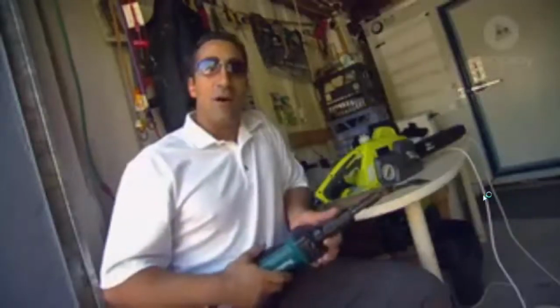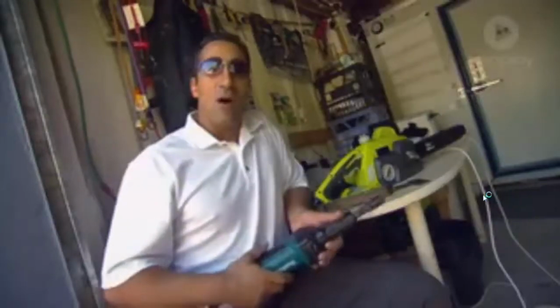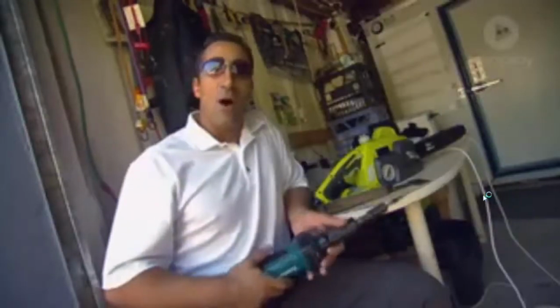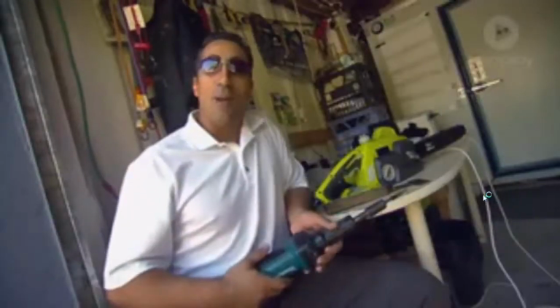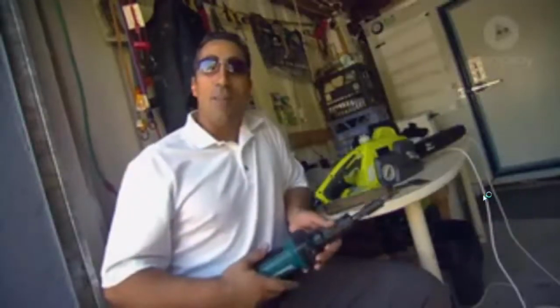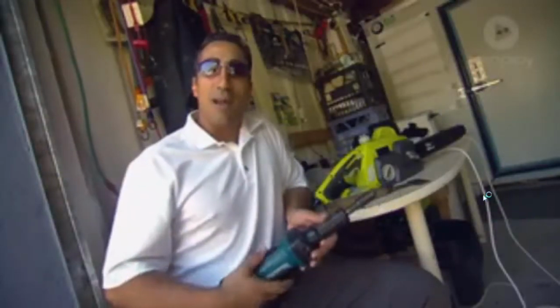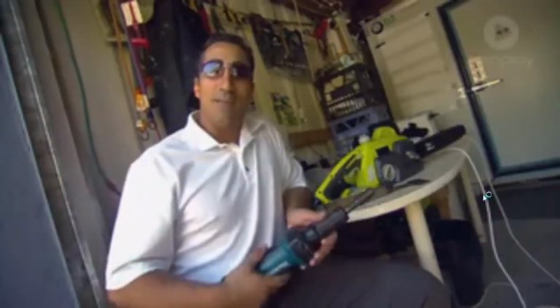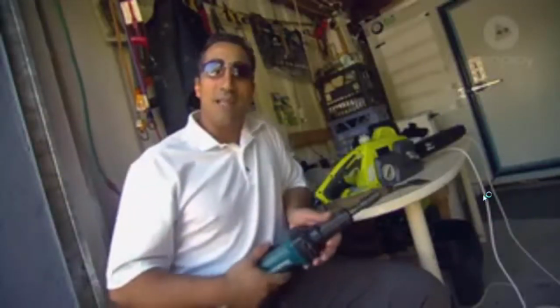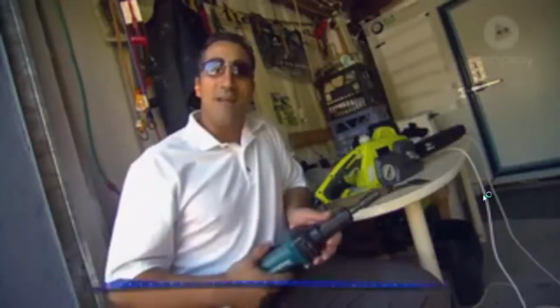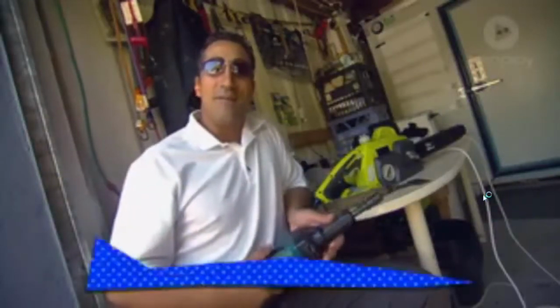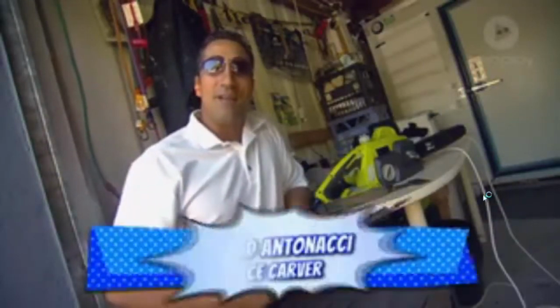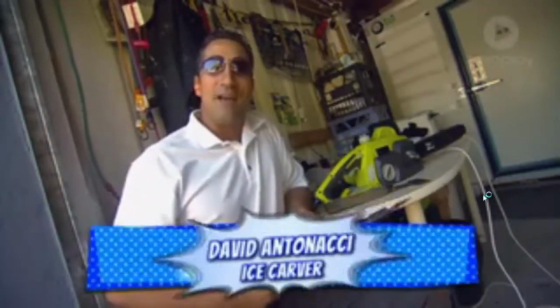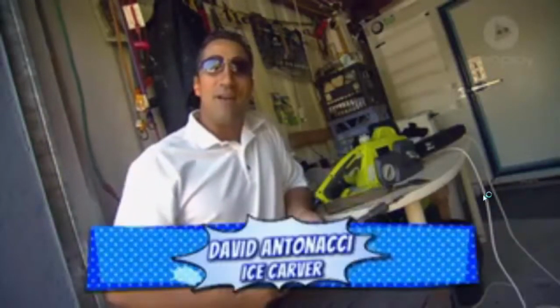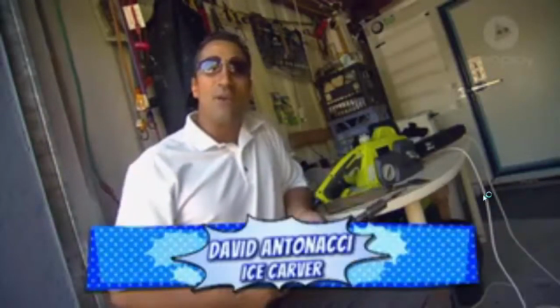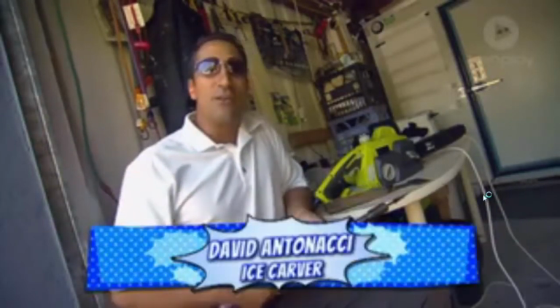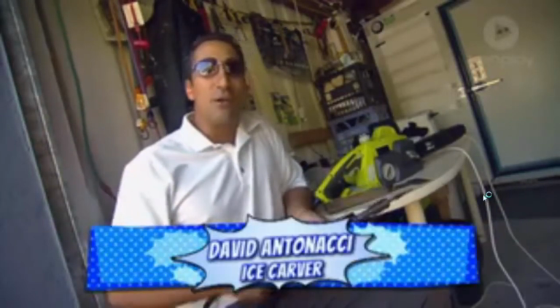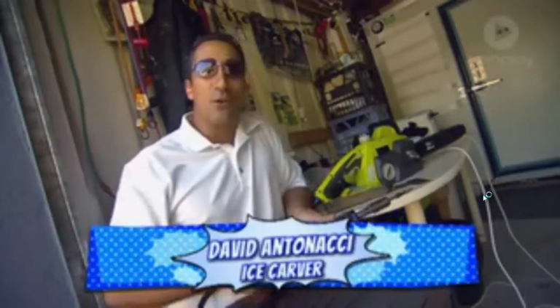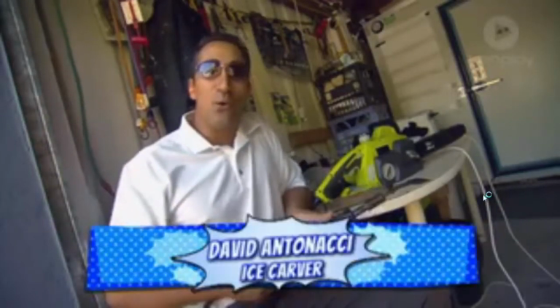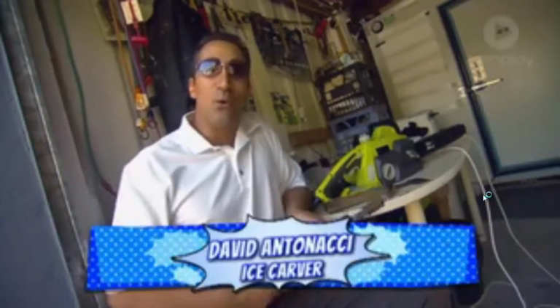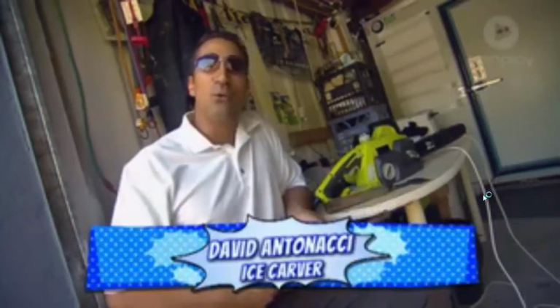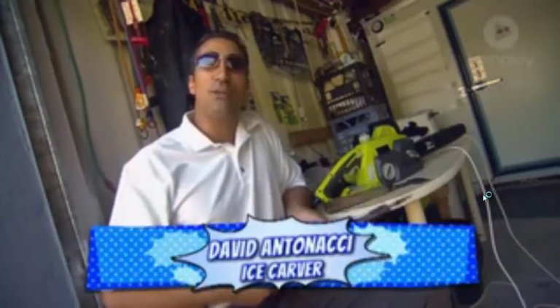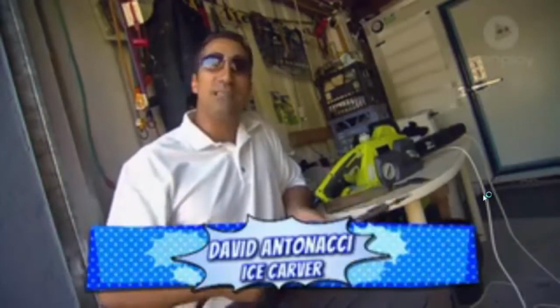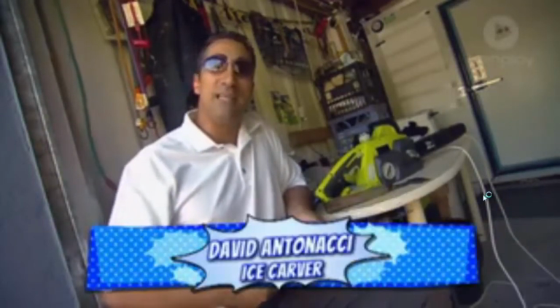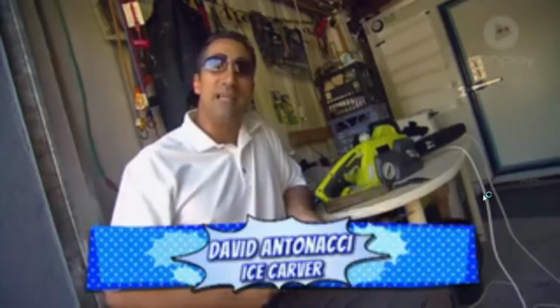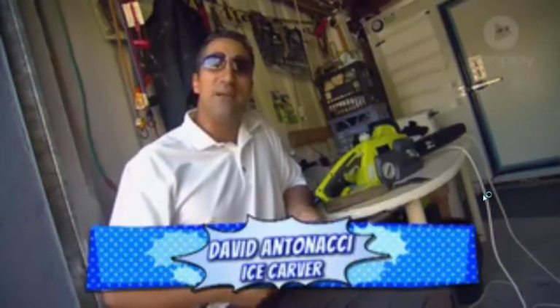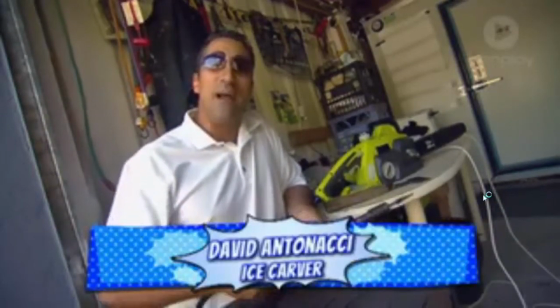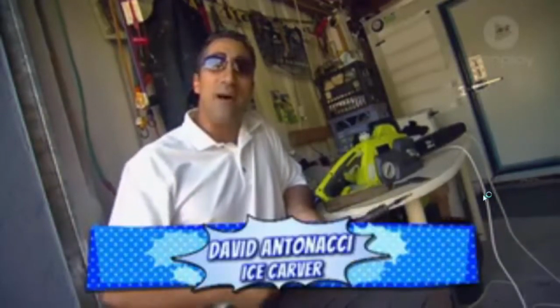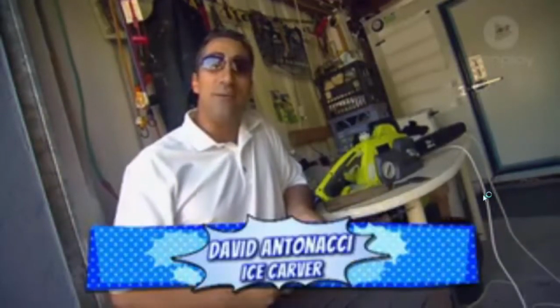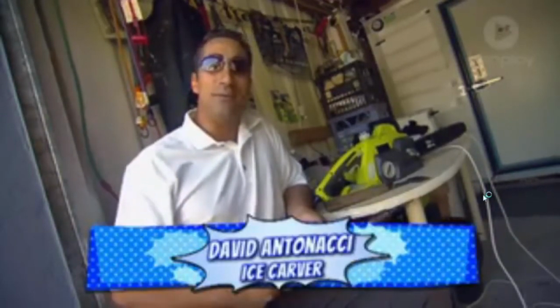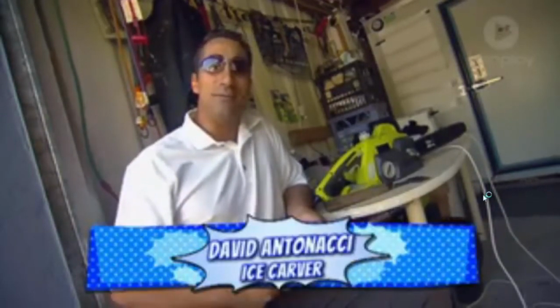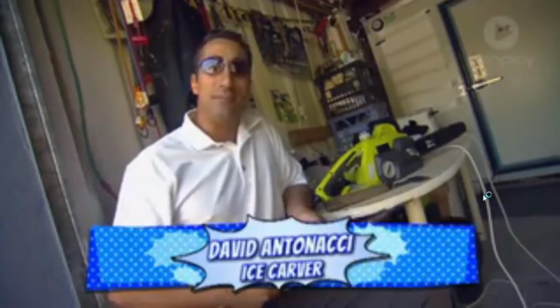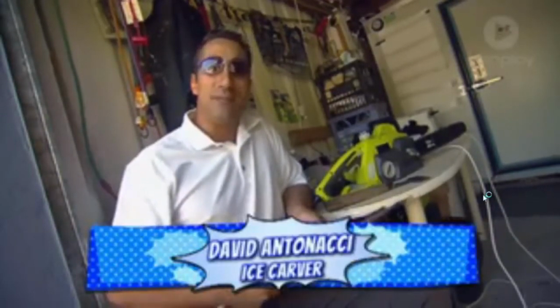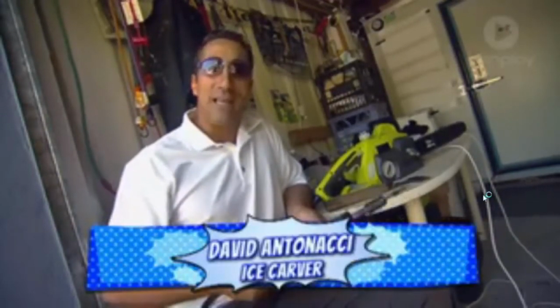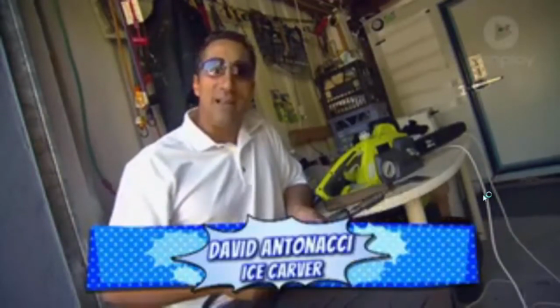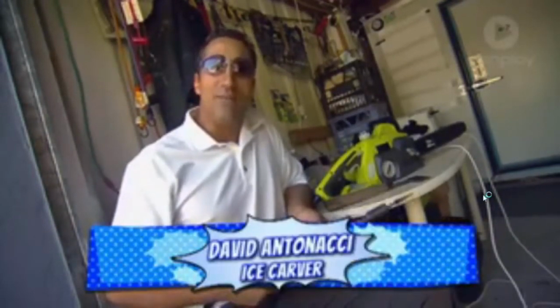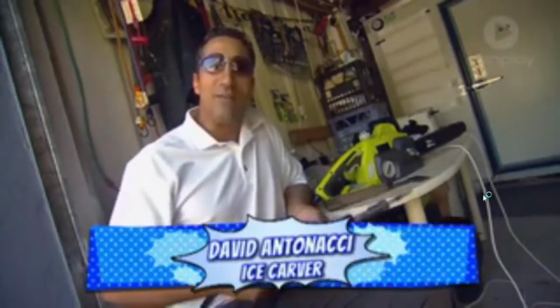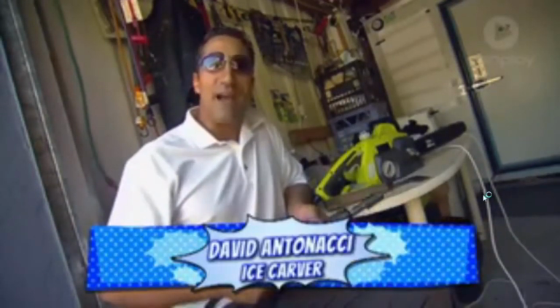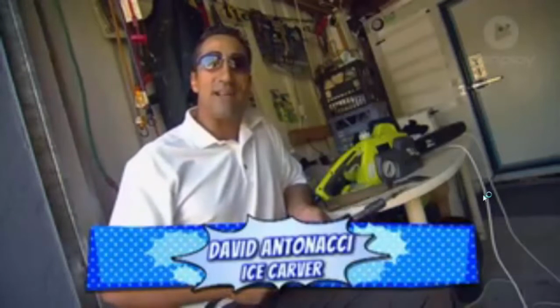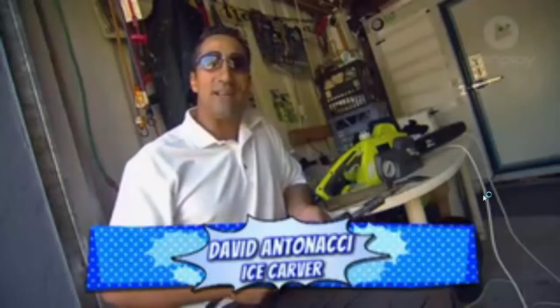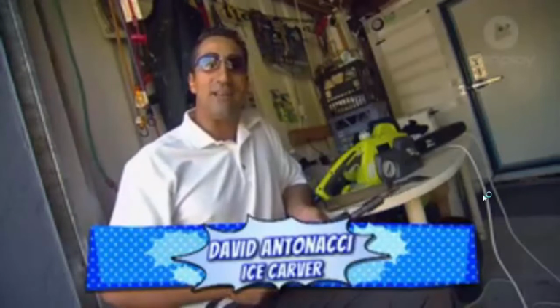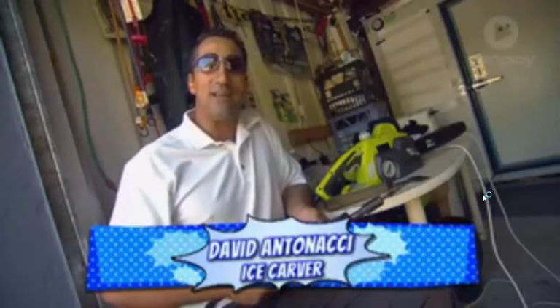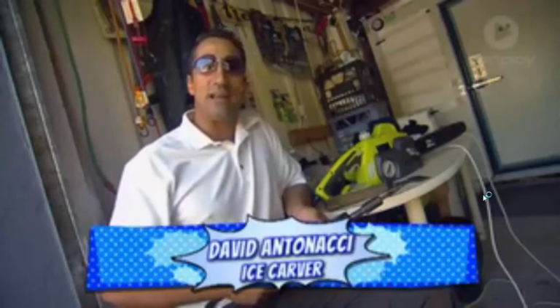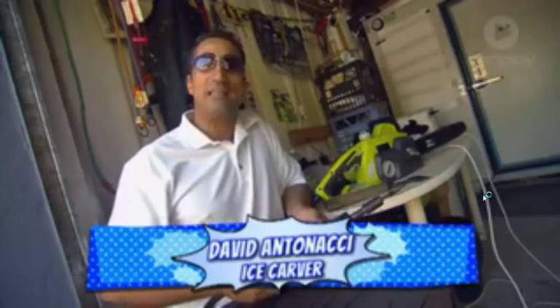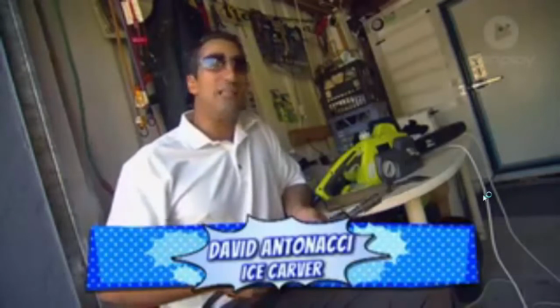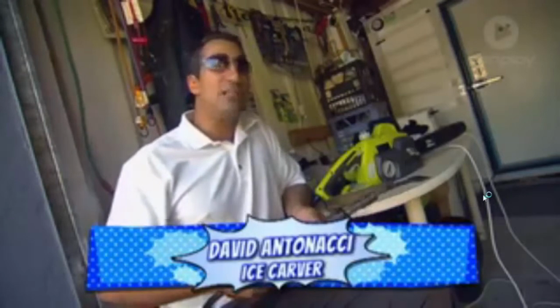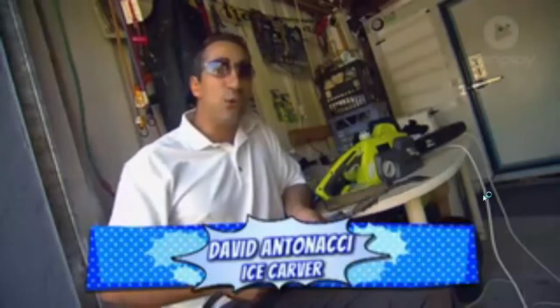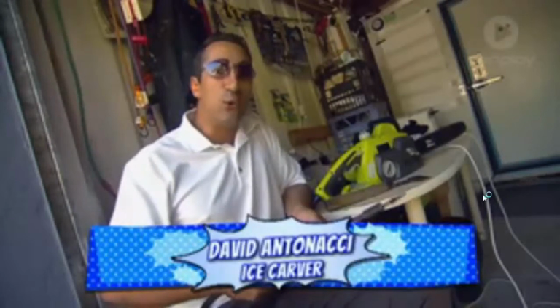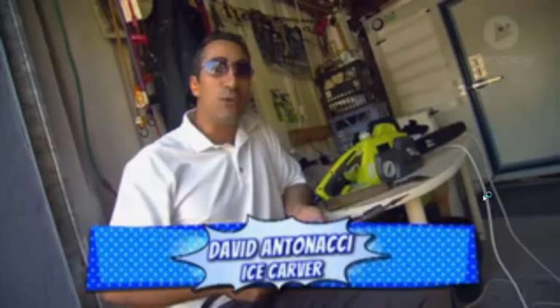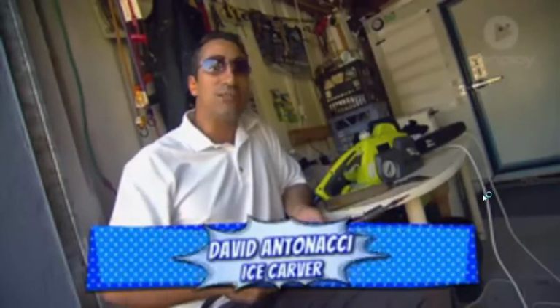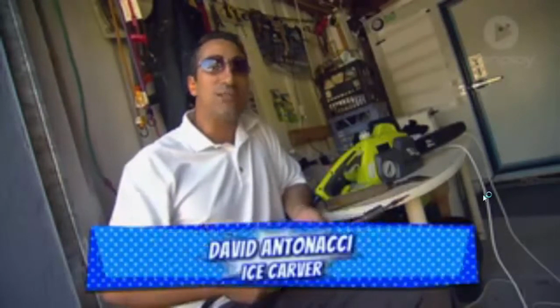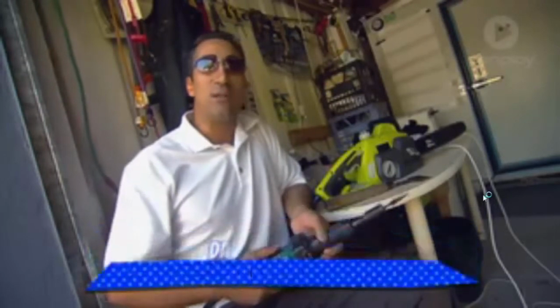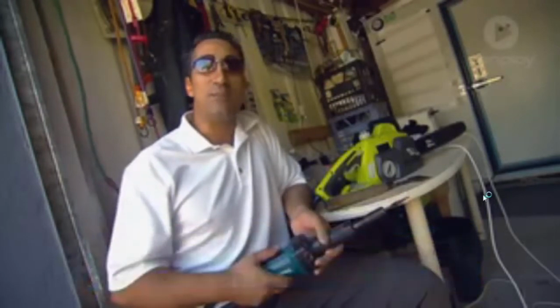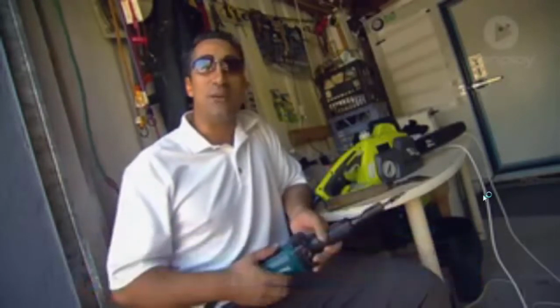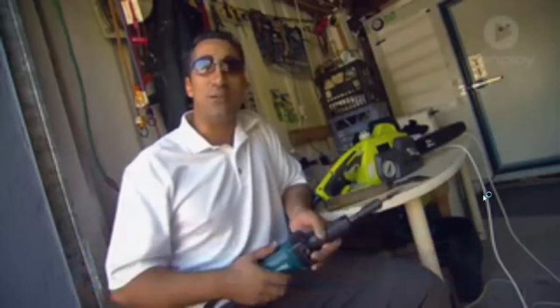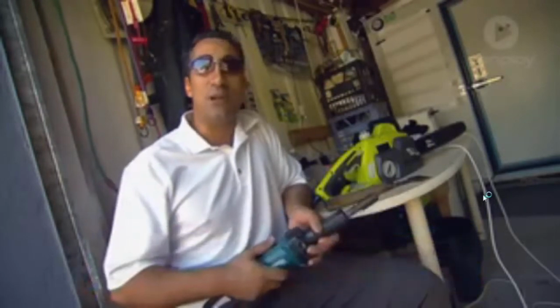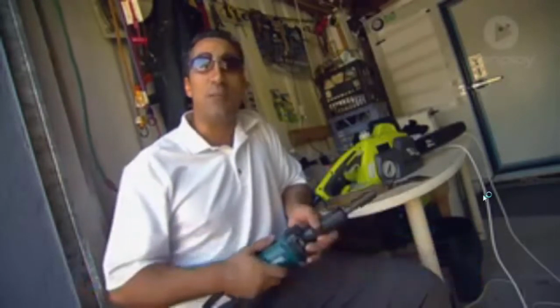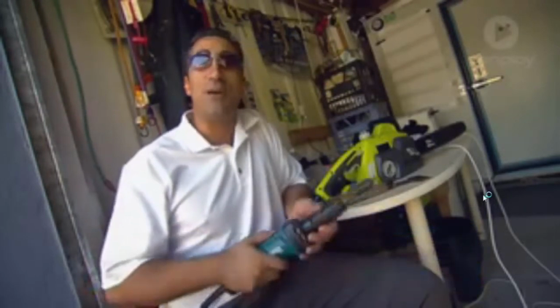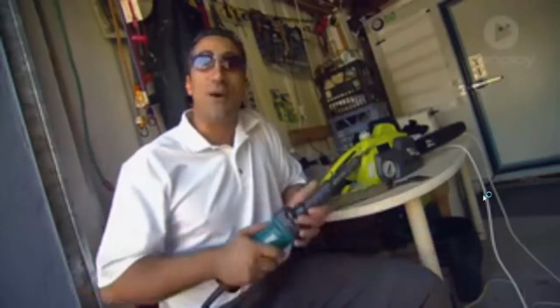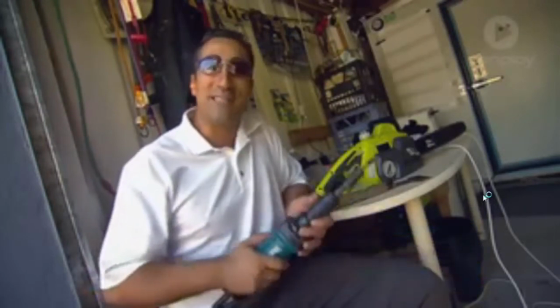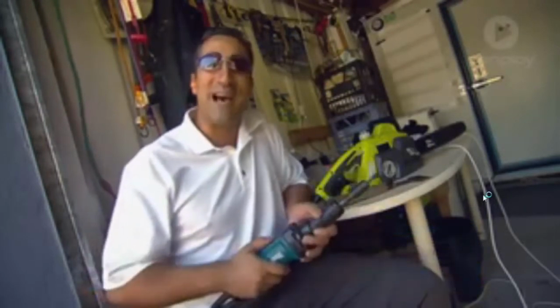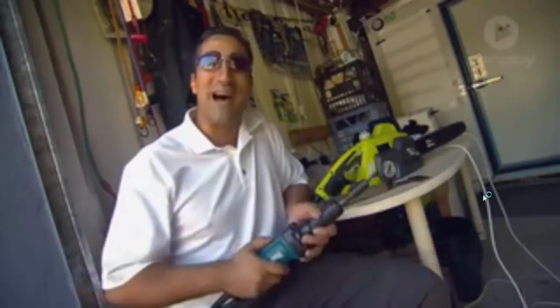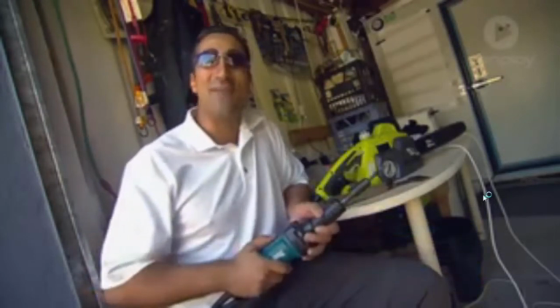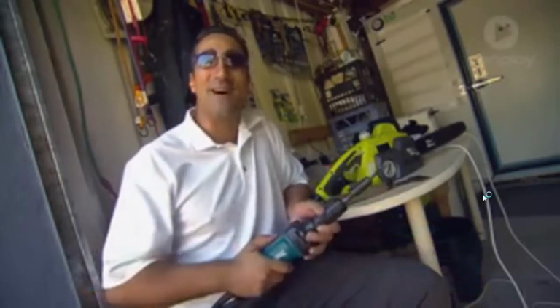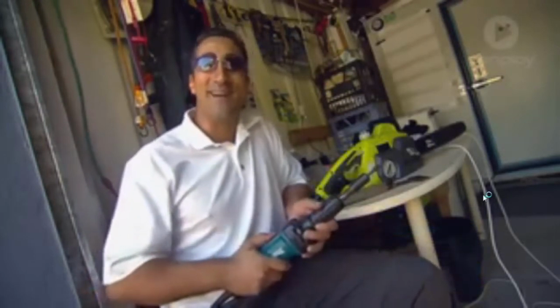Hi, my name's David and I've got the coolest gig around. In fact, it's as cool as ice because I'm an ice carver.